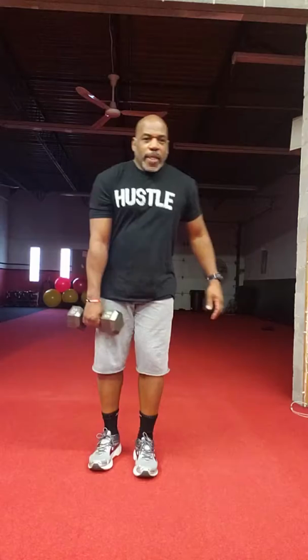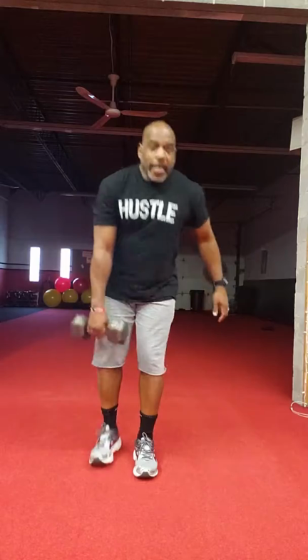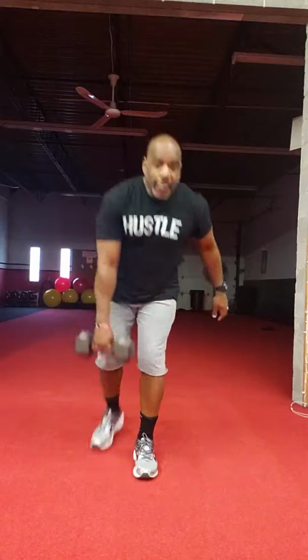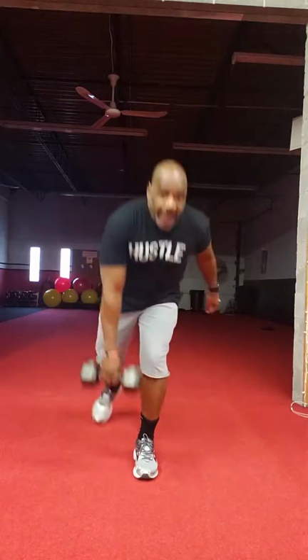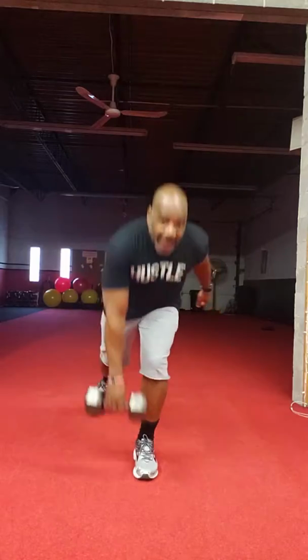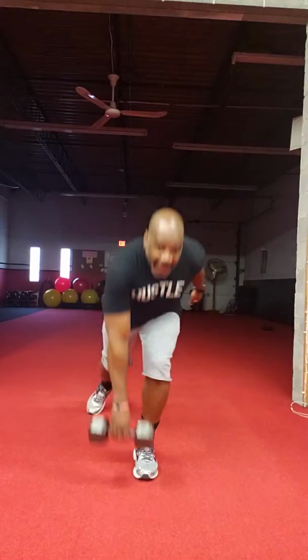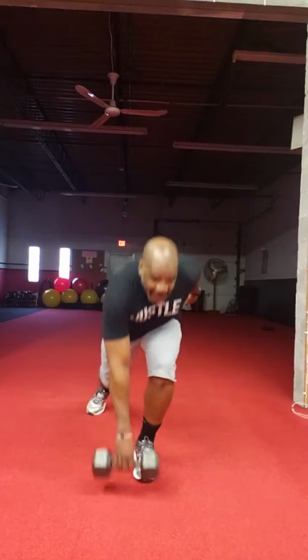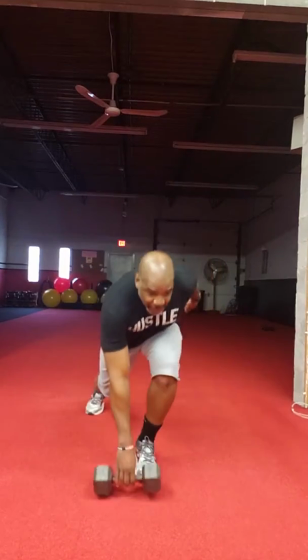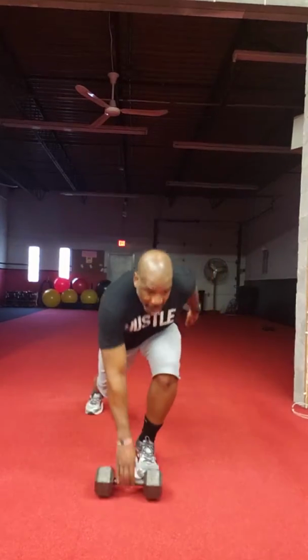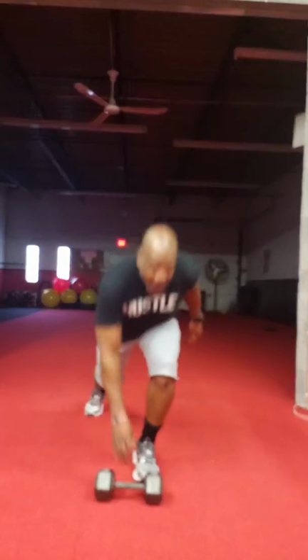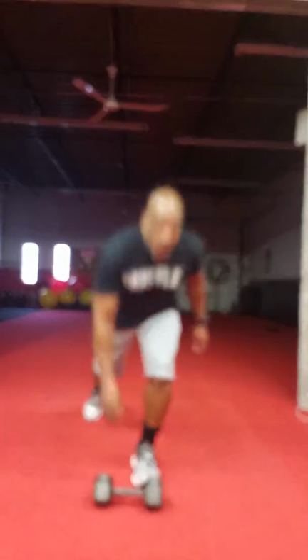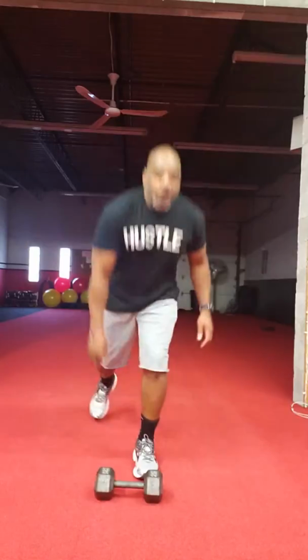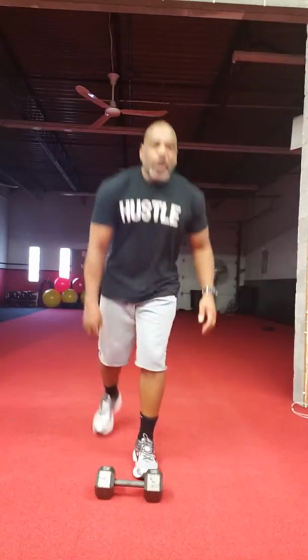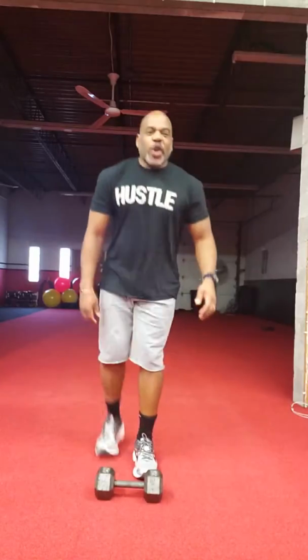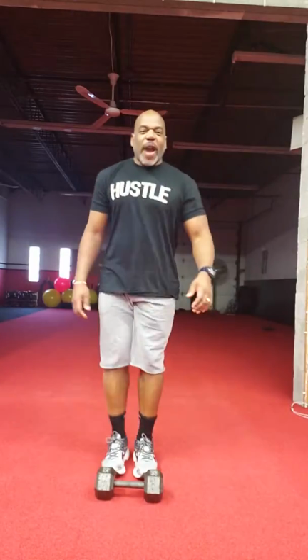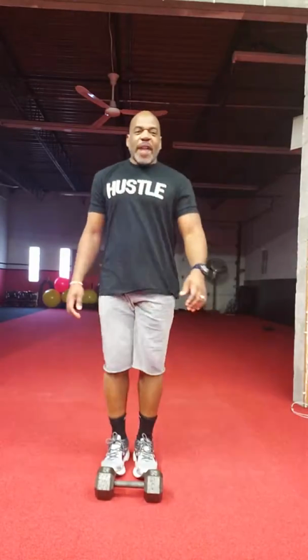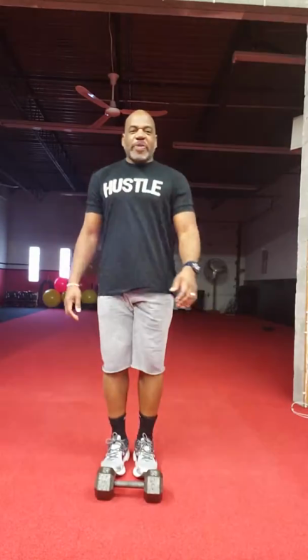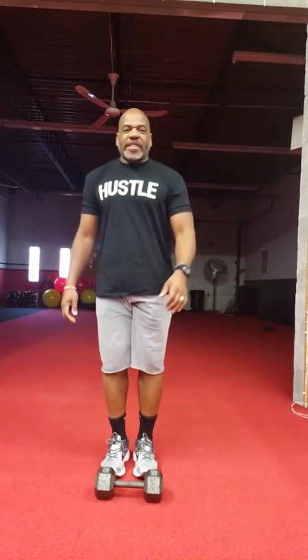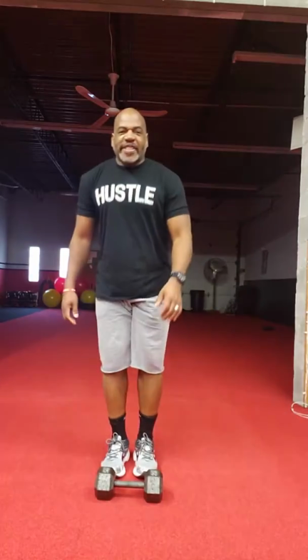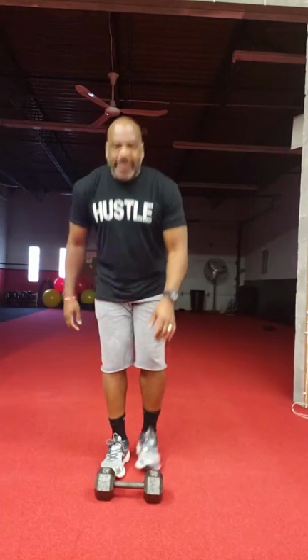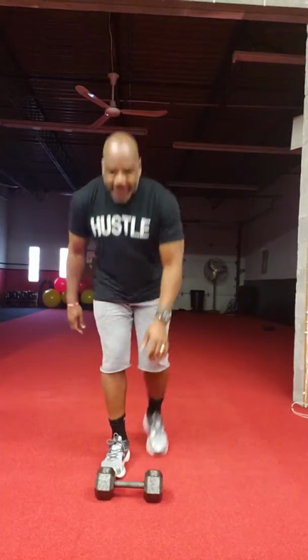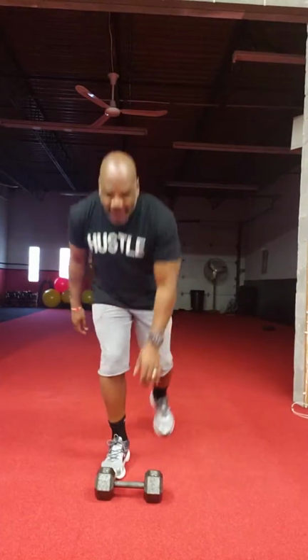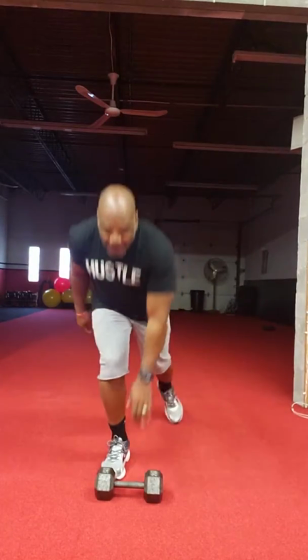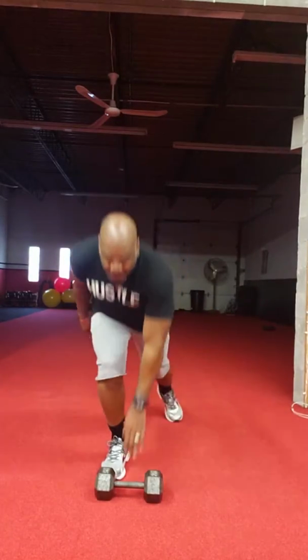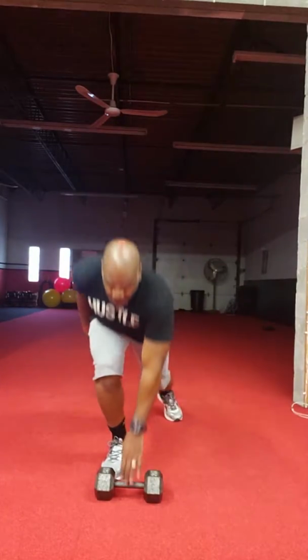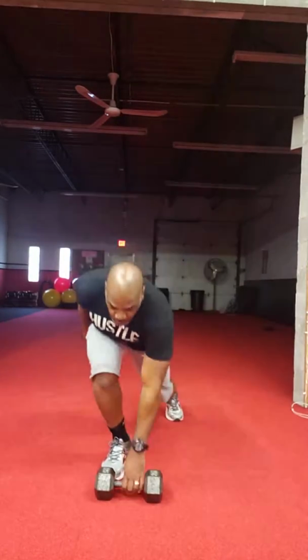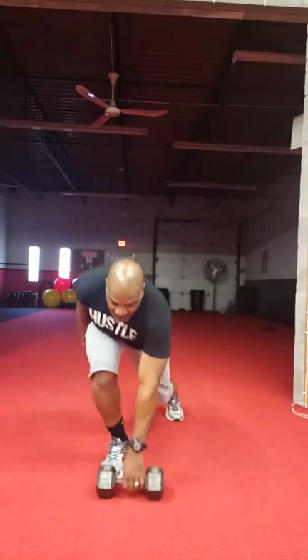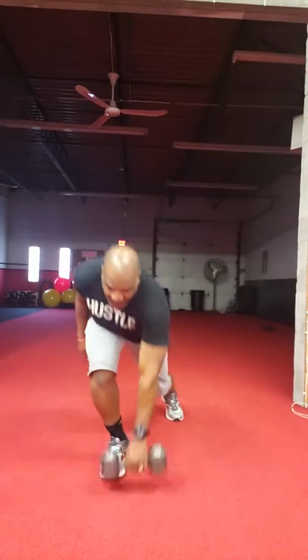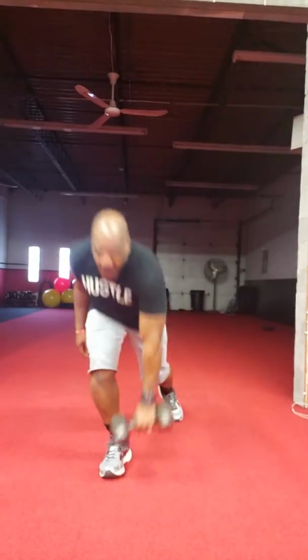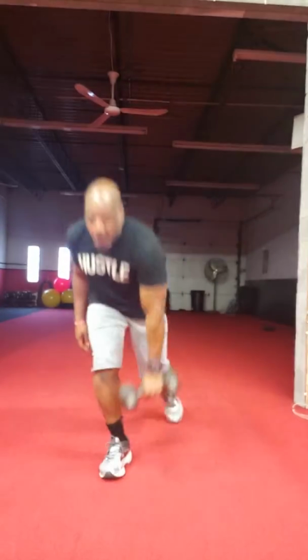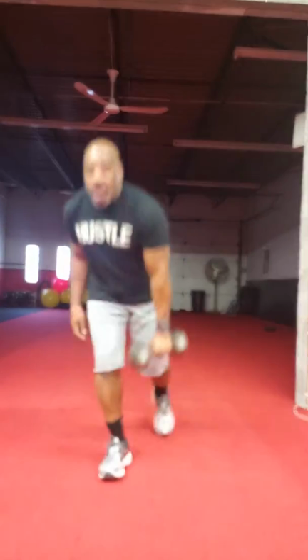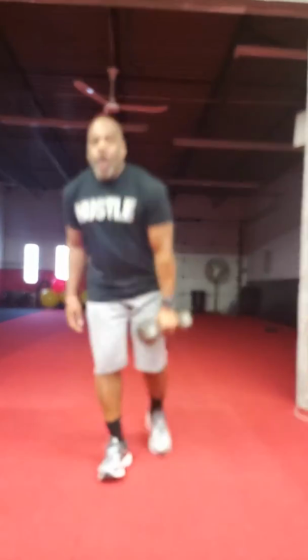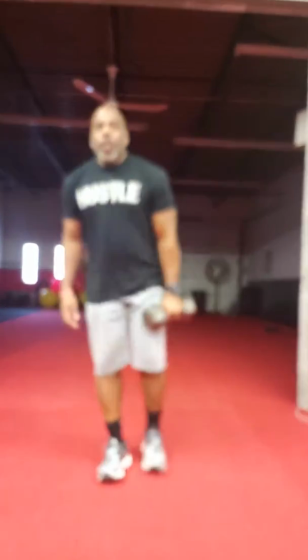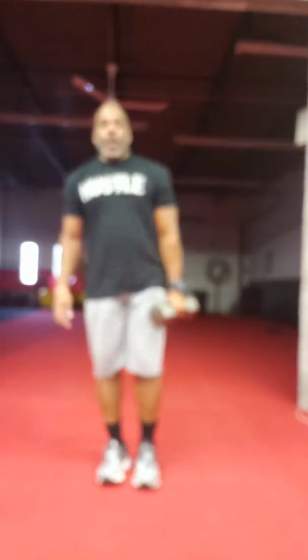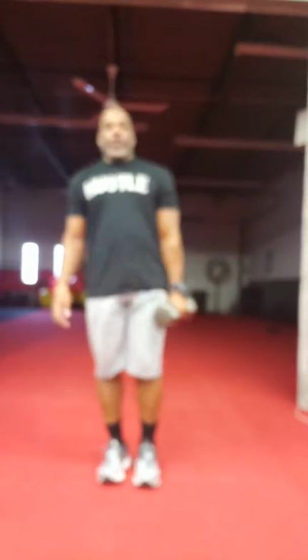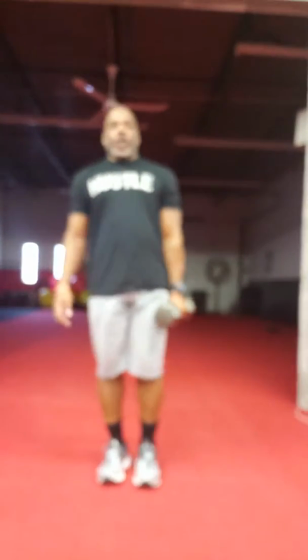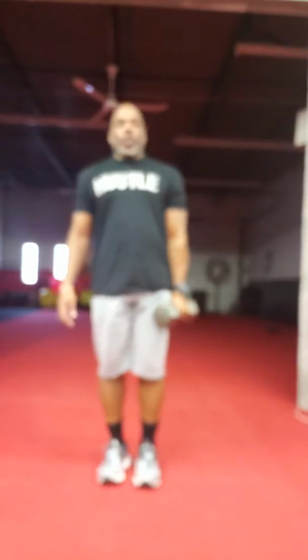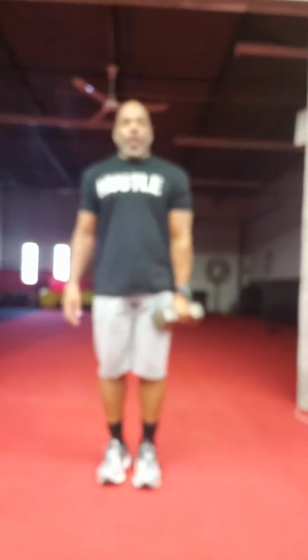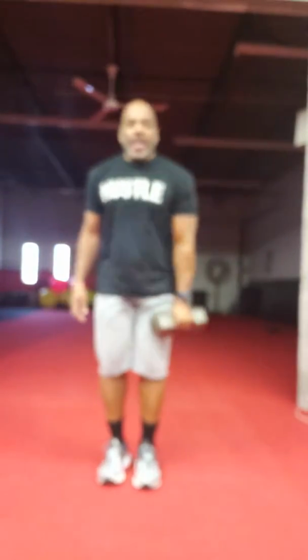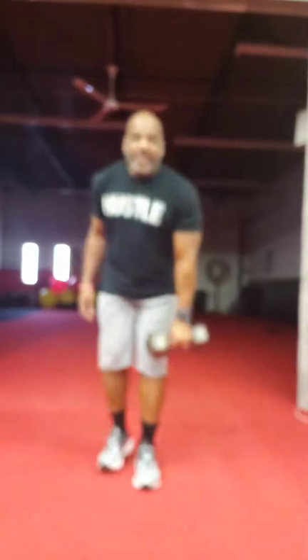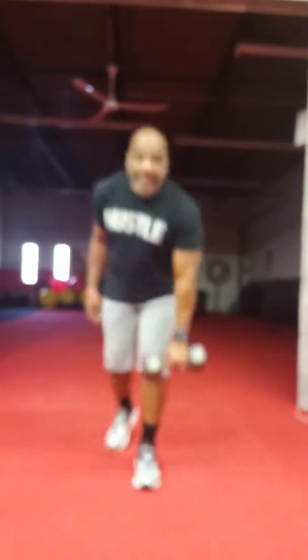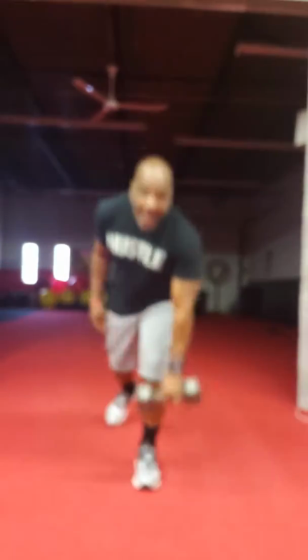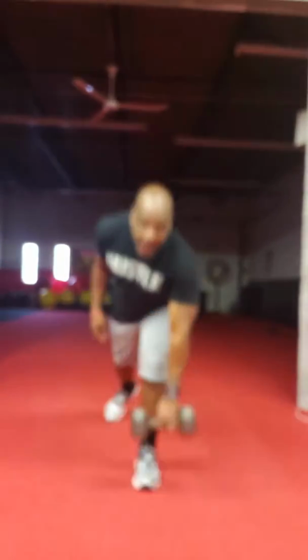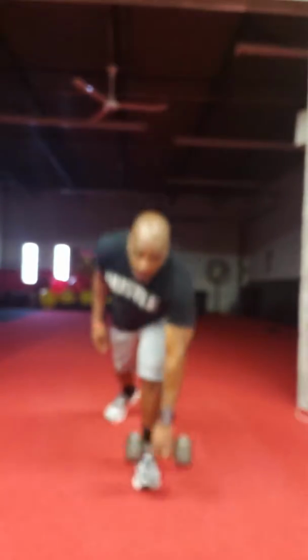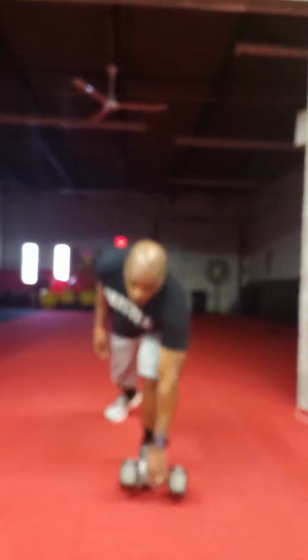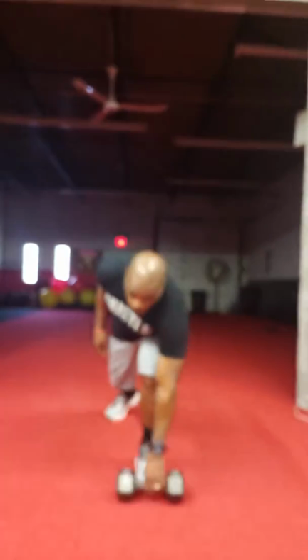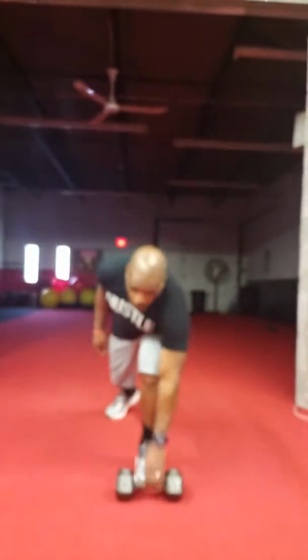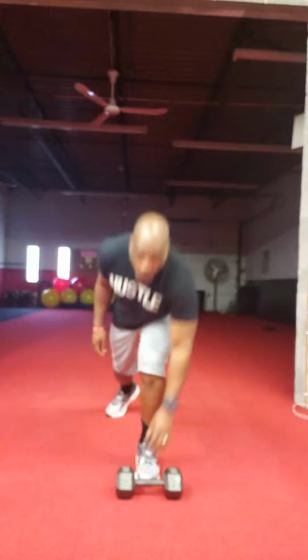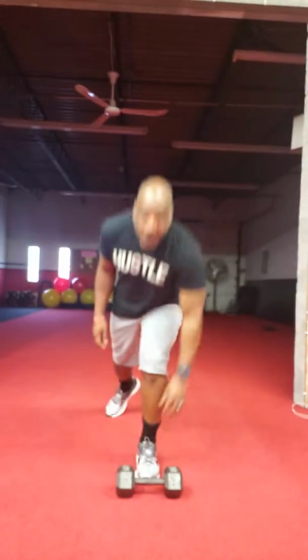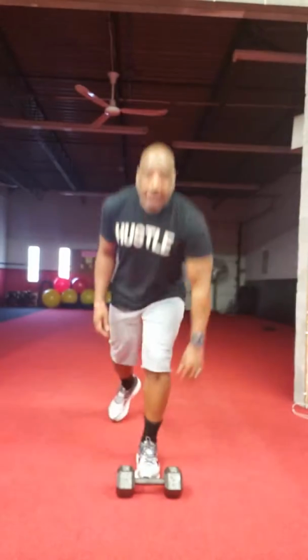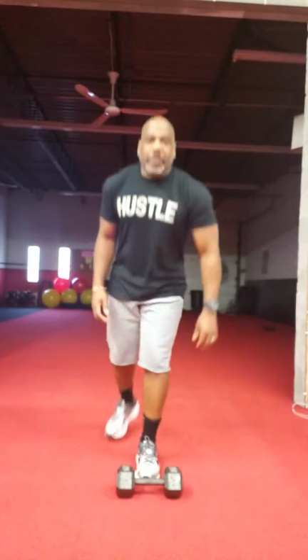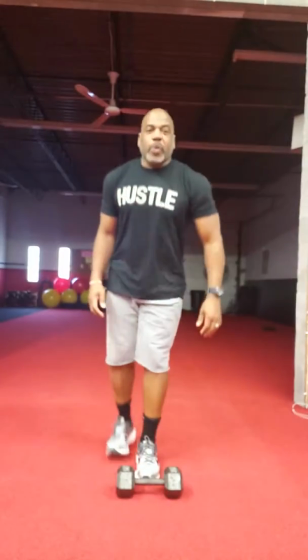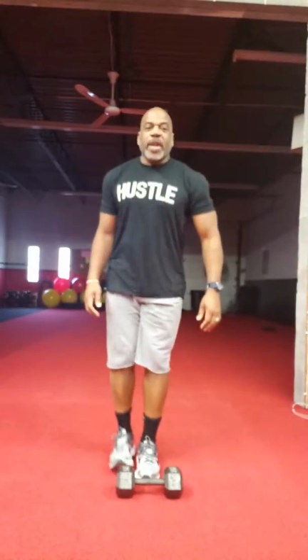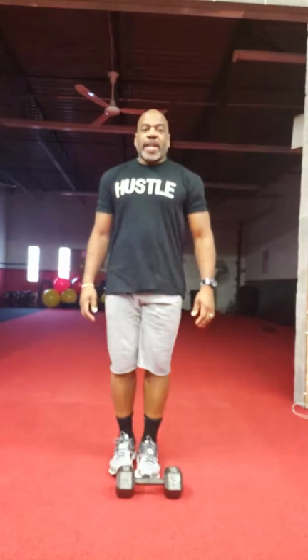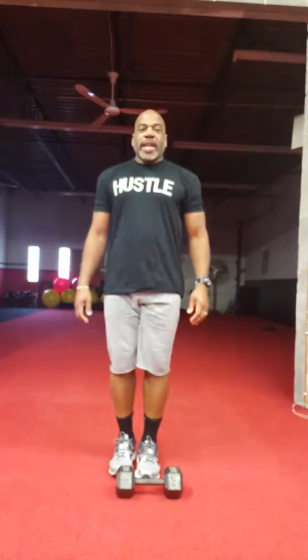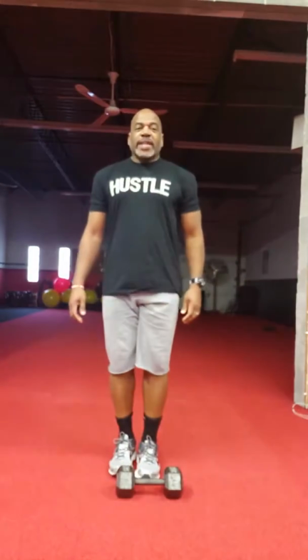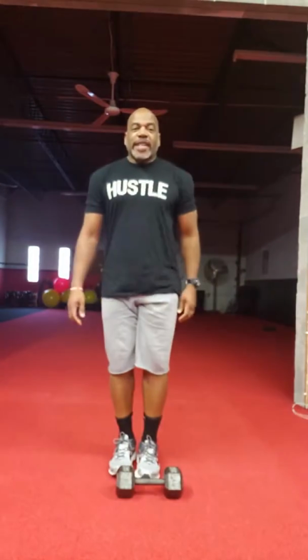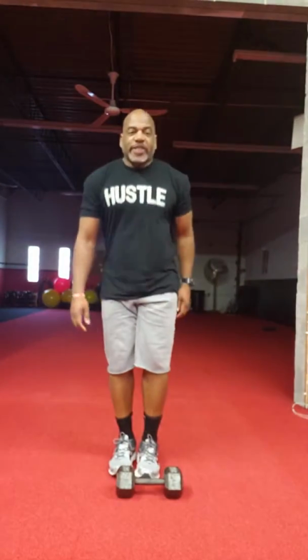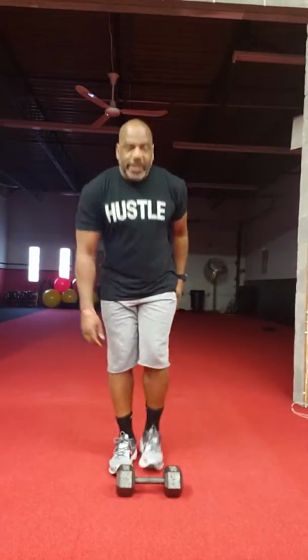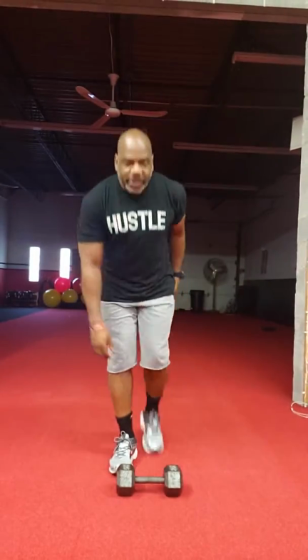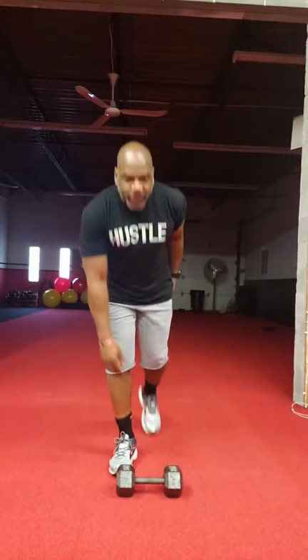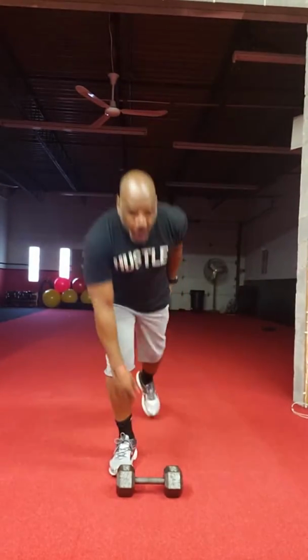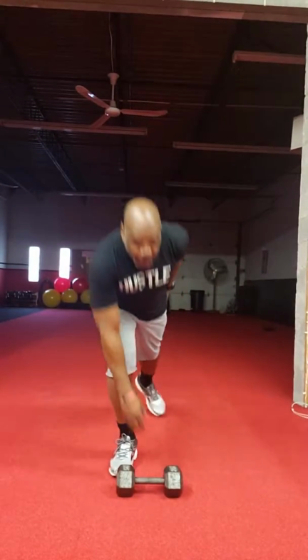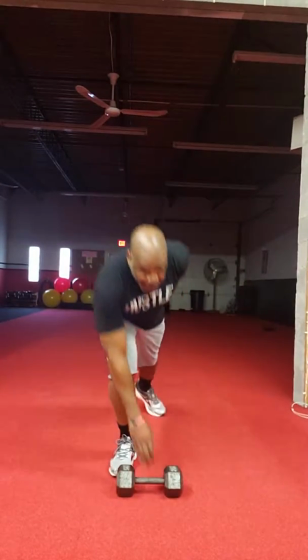Hey everybody, hope you're great. This is Sidney coming to you now with your Wednesday workout of the week. Let's get started.